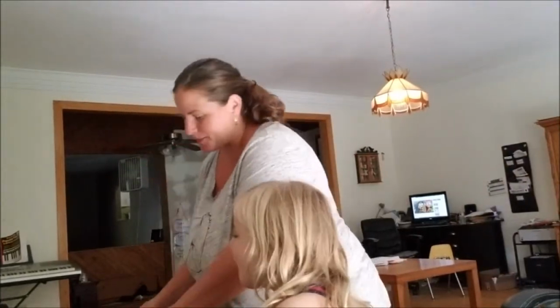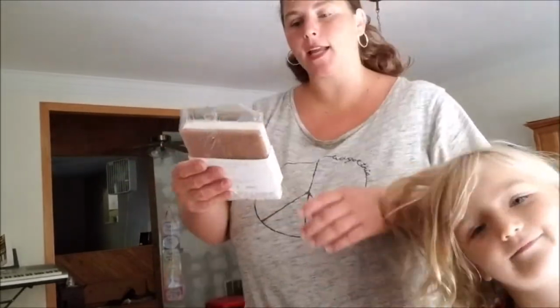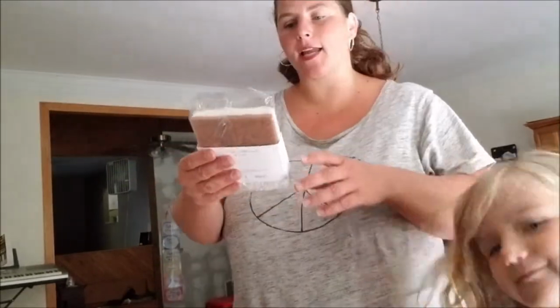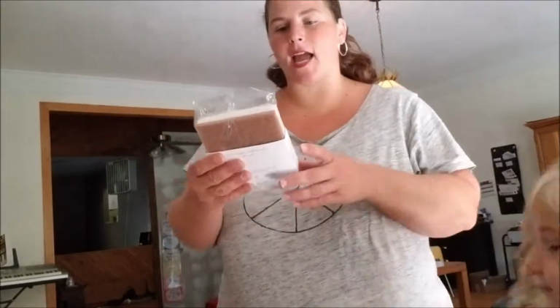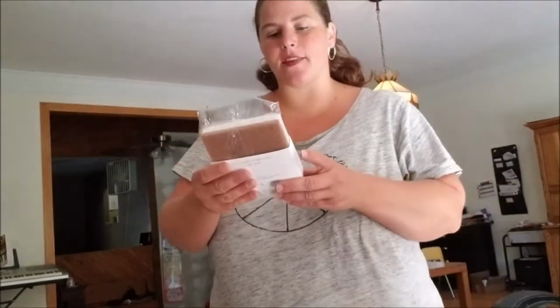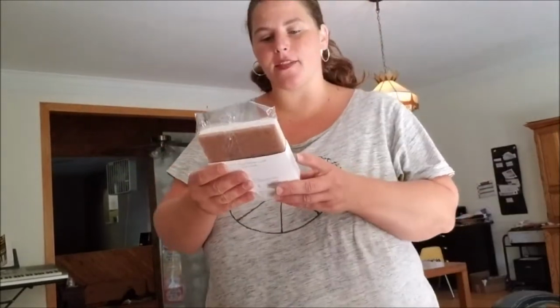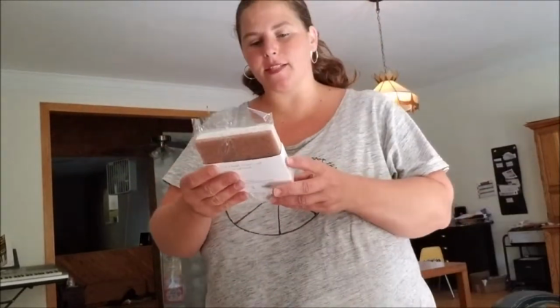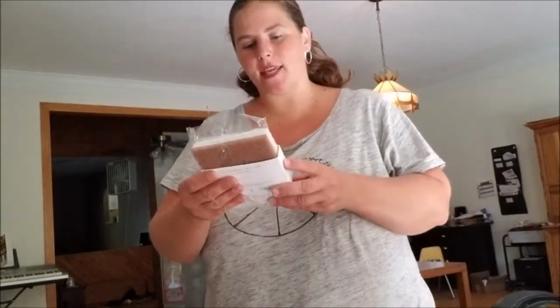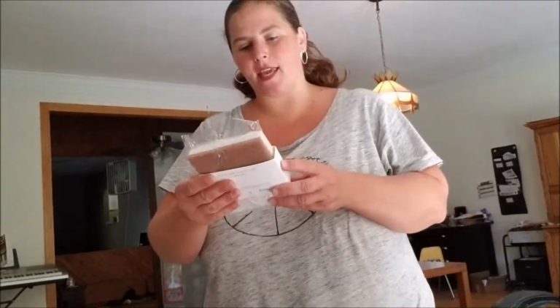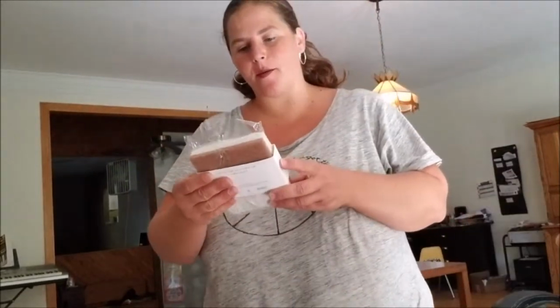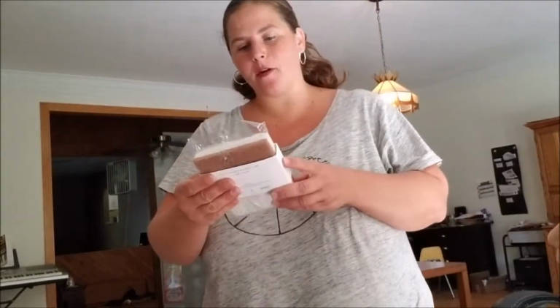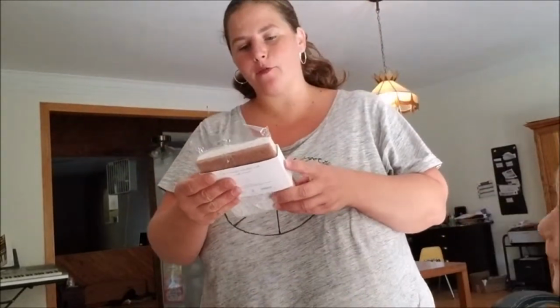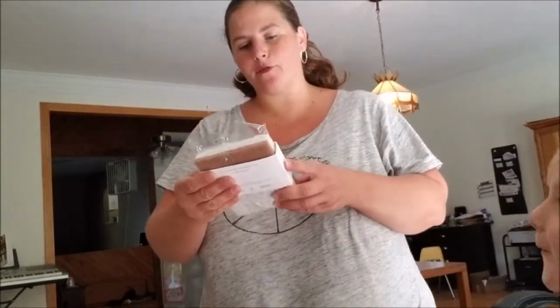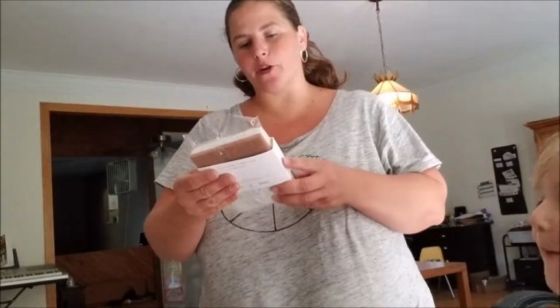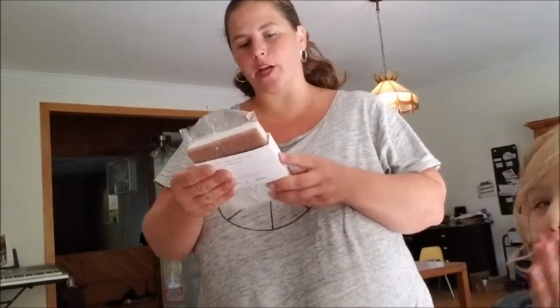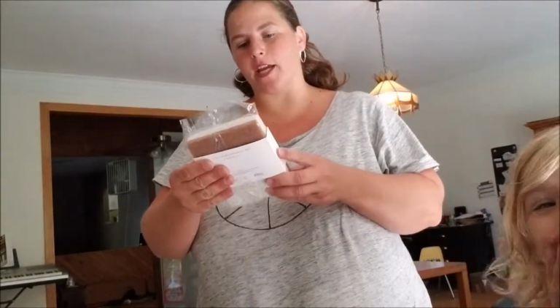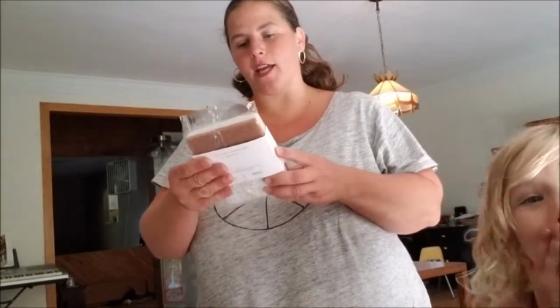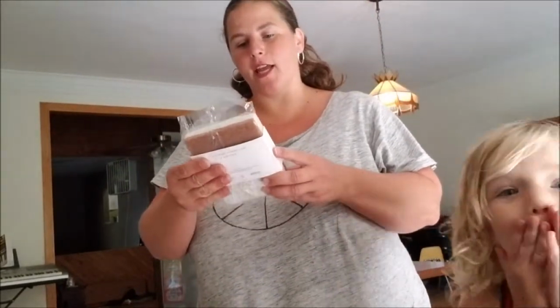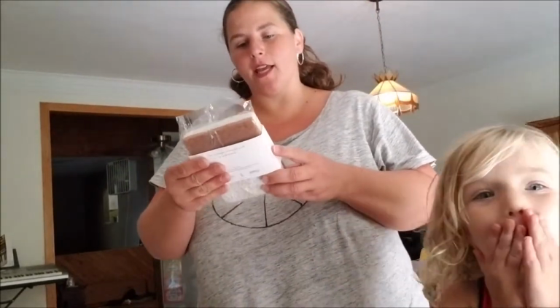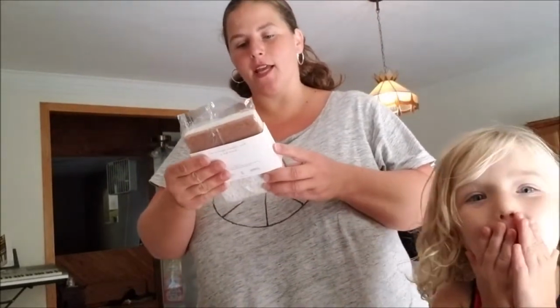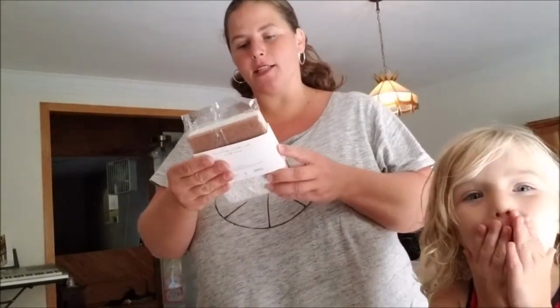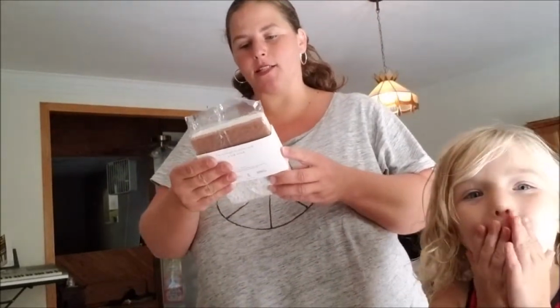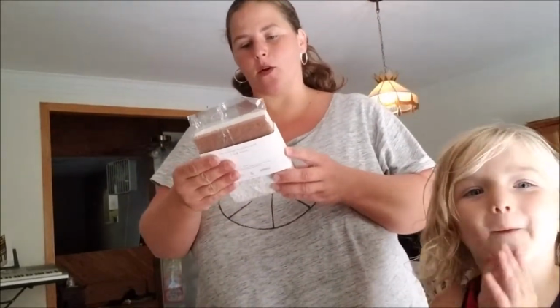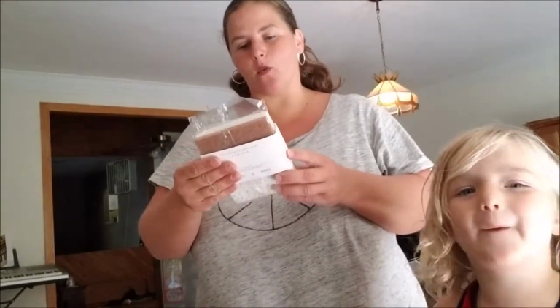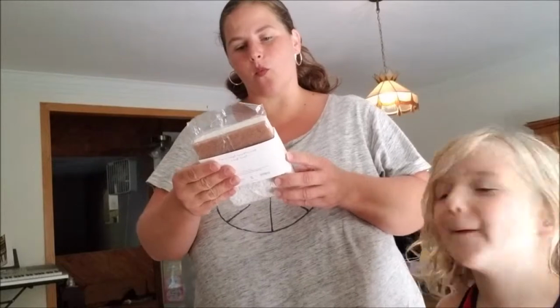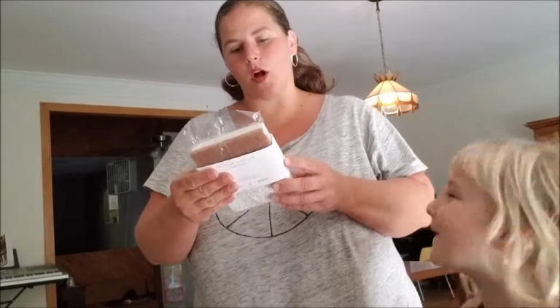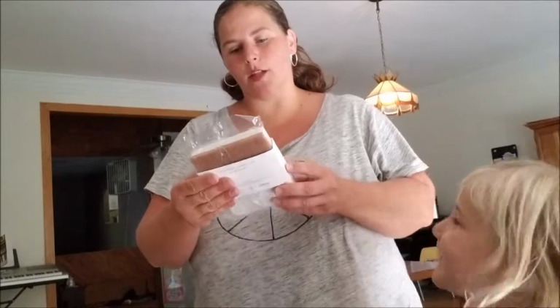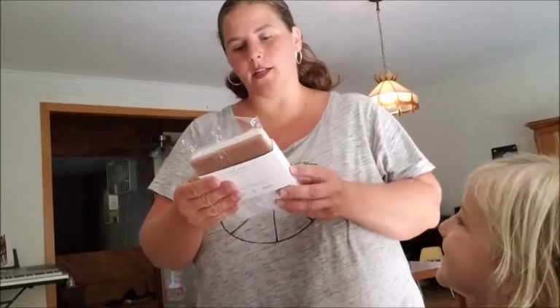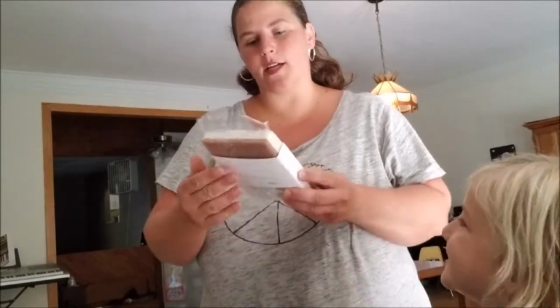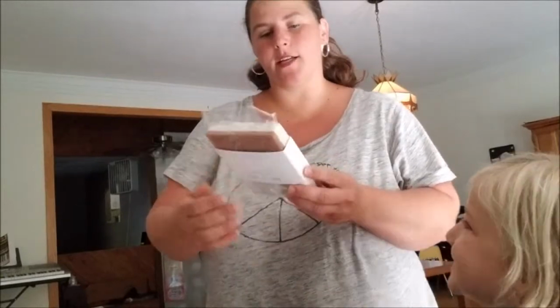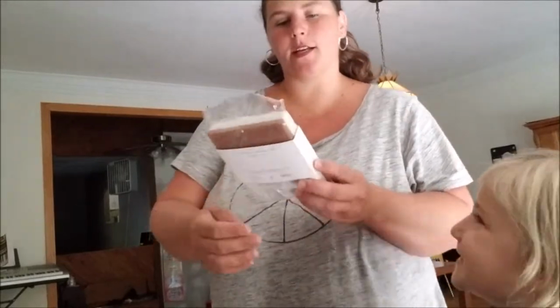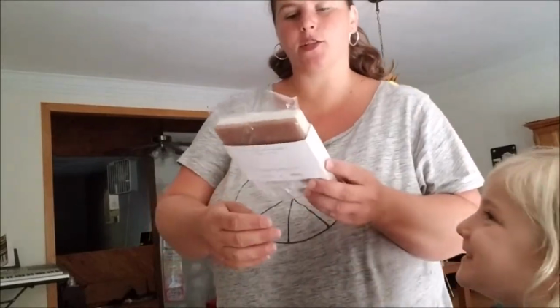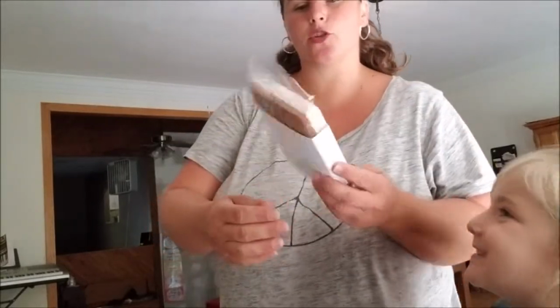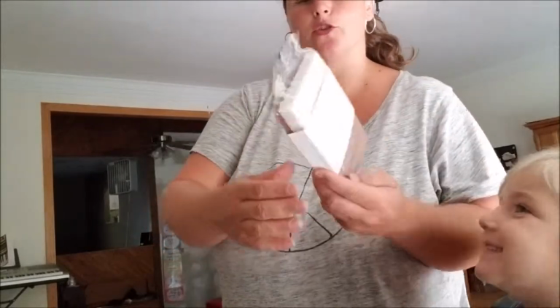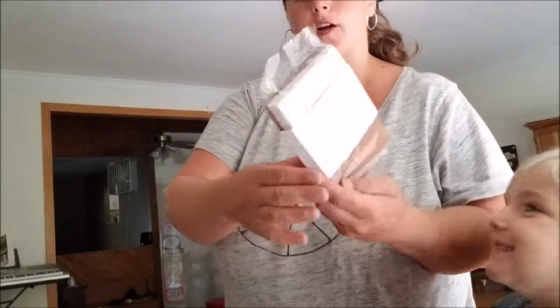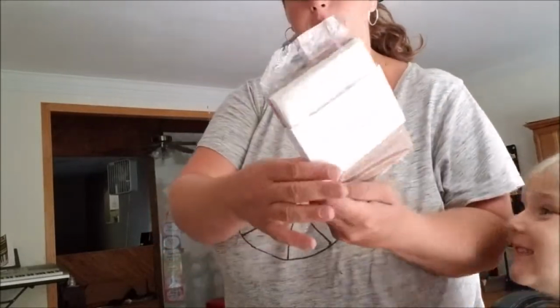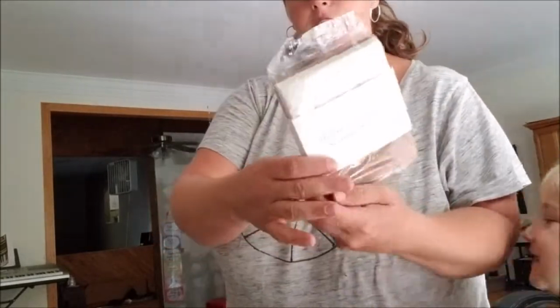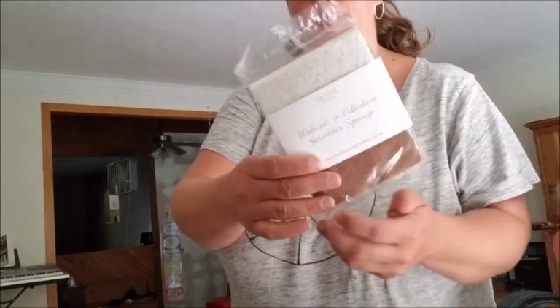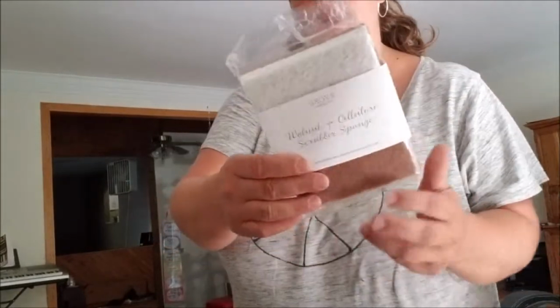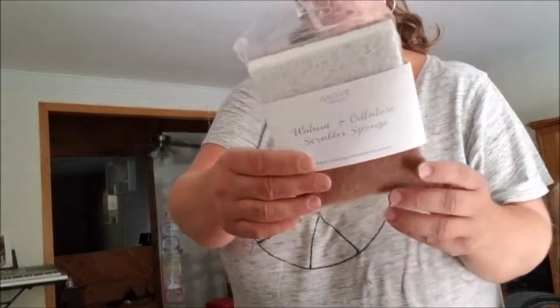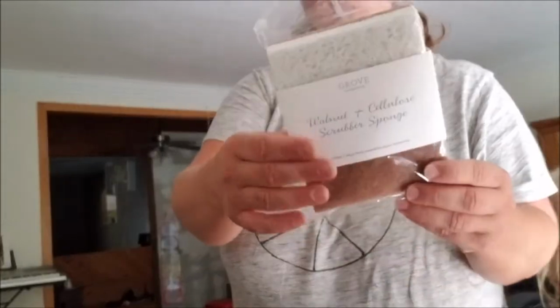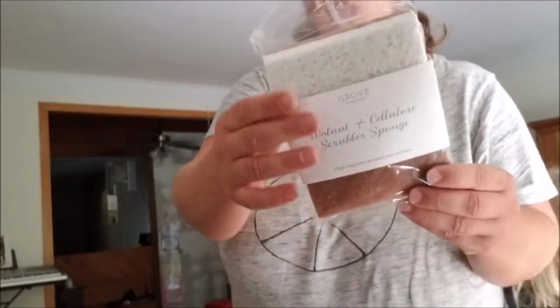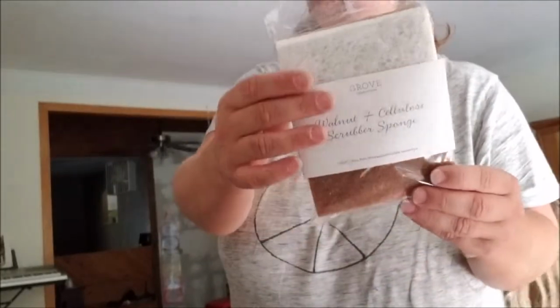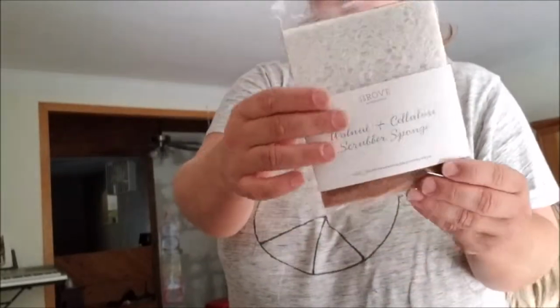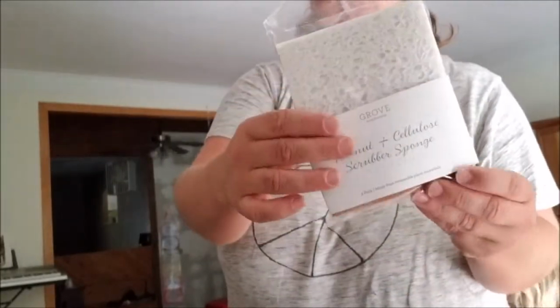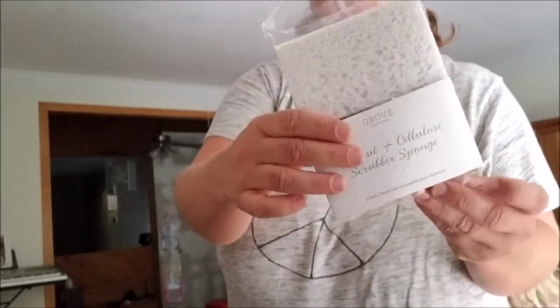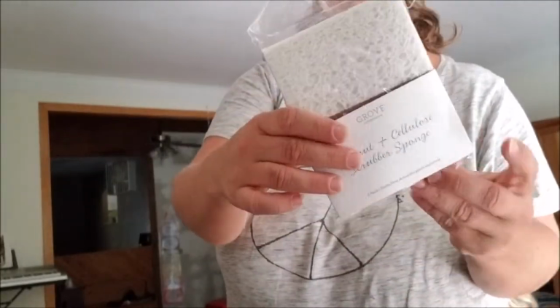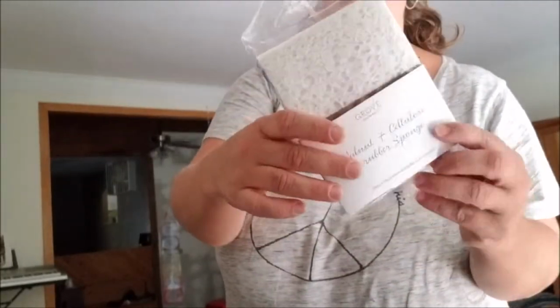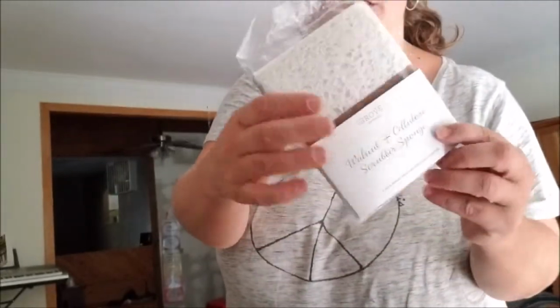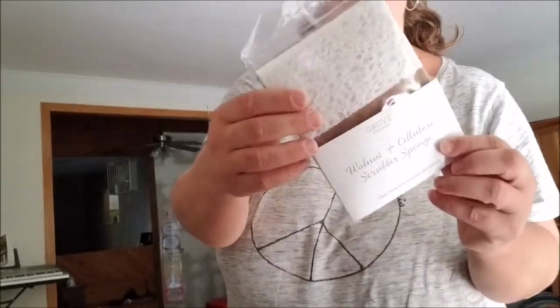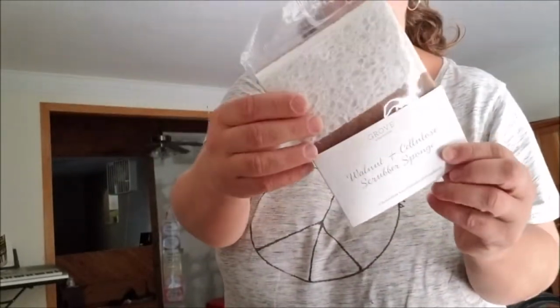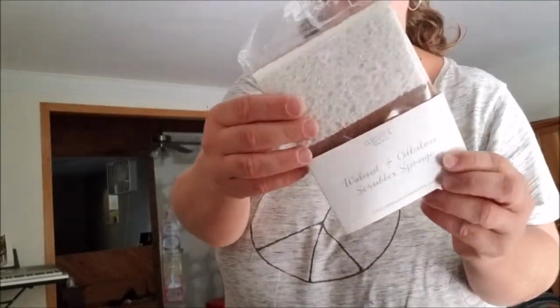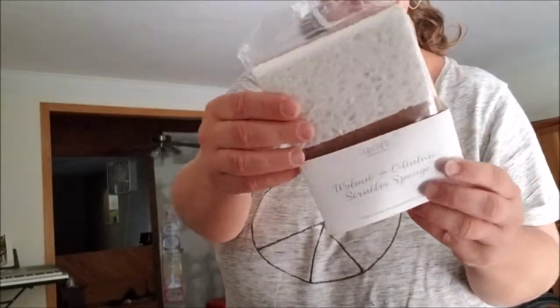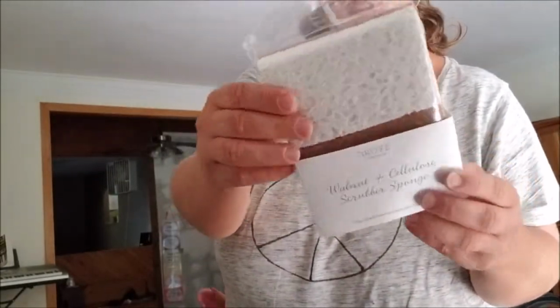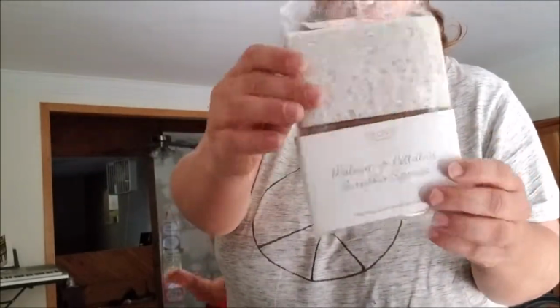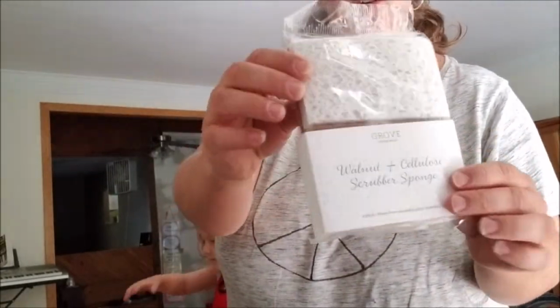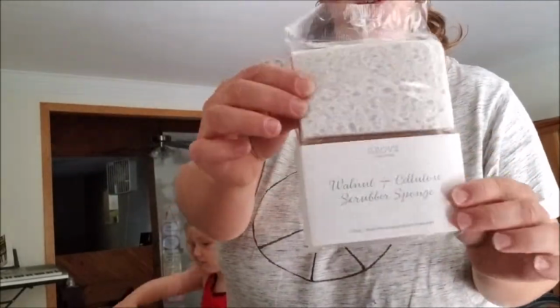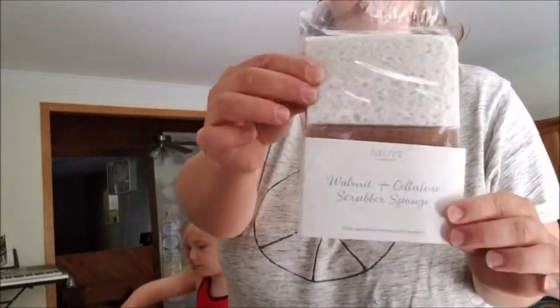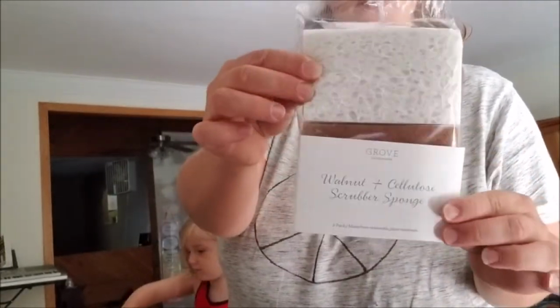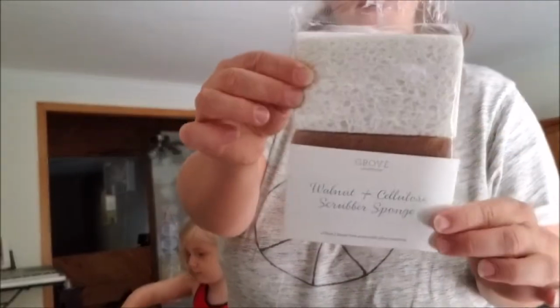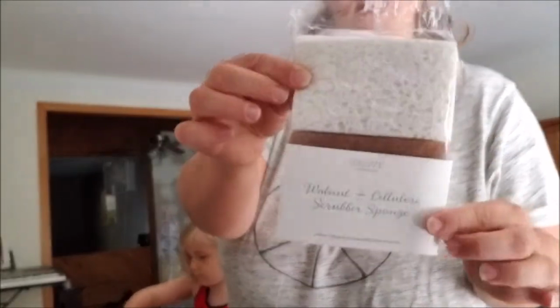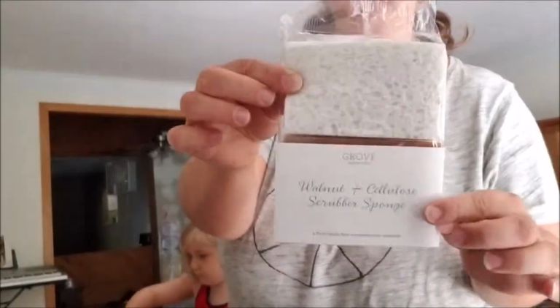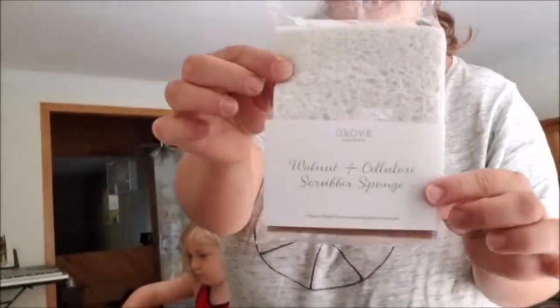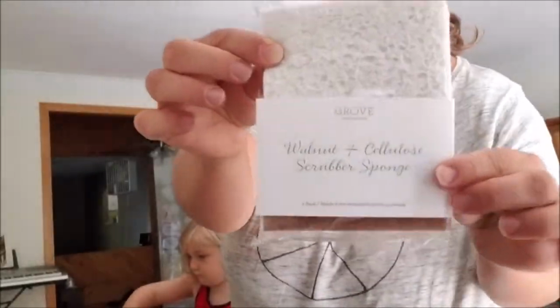This came free — it's a walnut scrubber sponge. I think there's two in here.